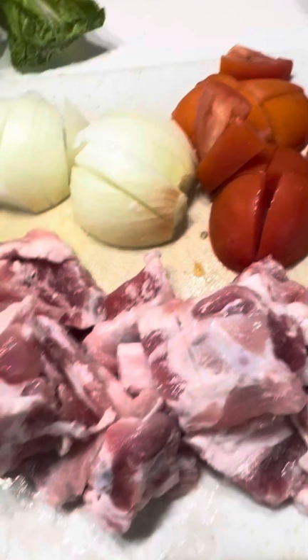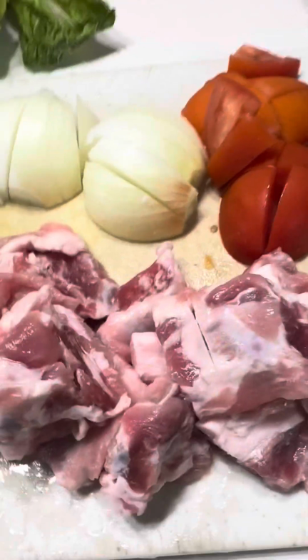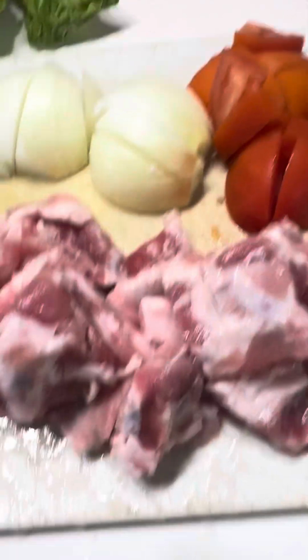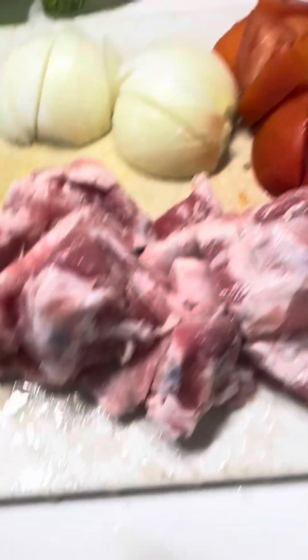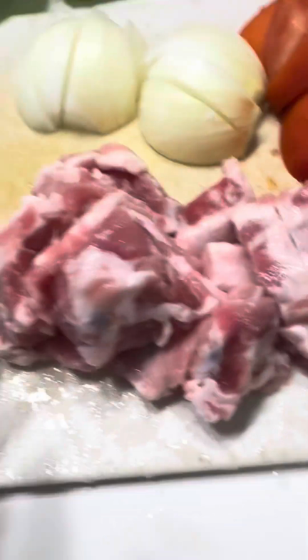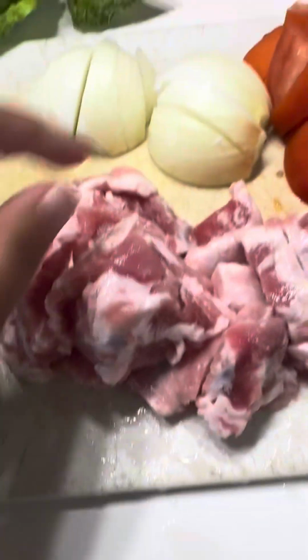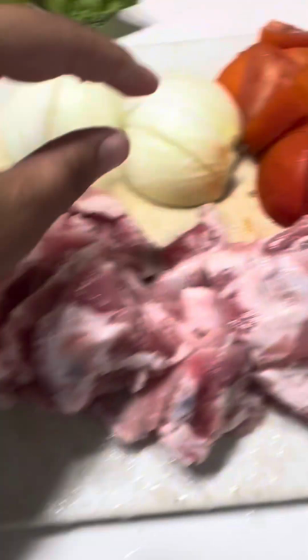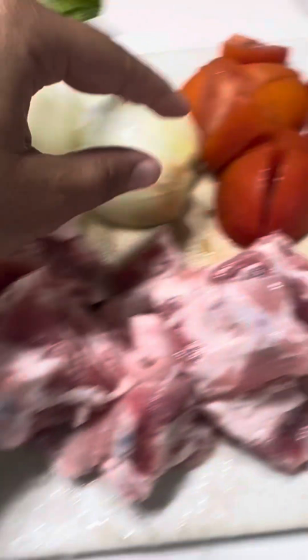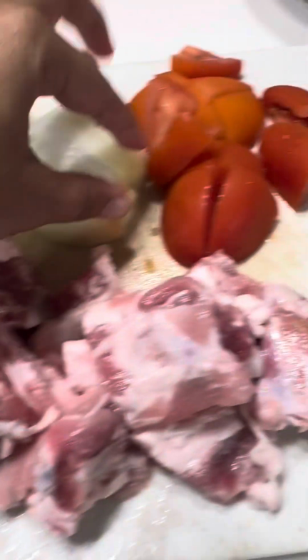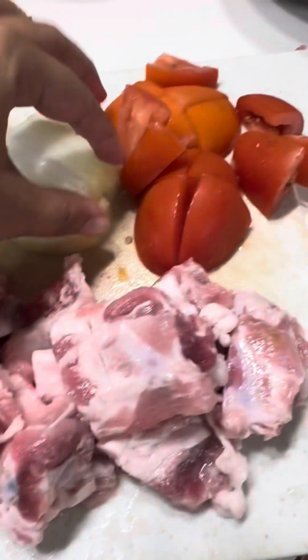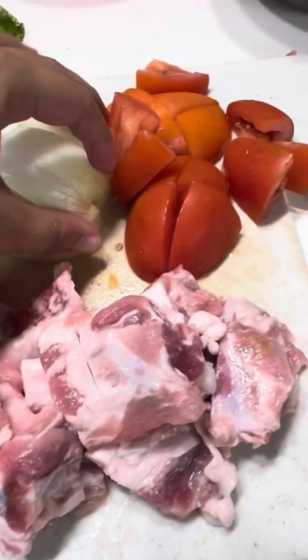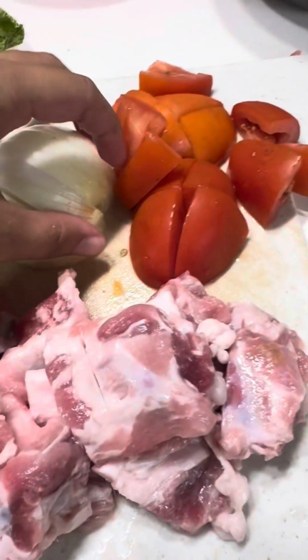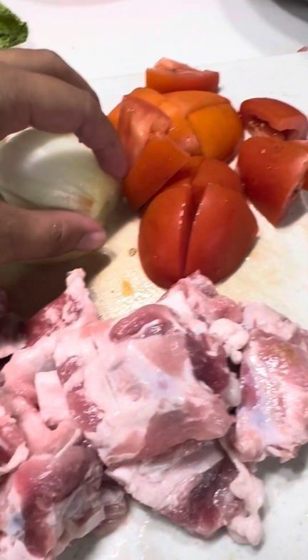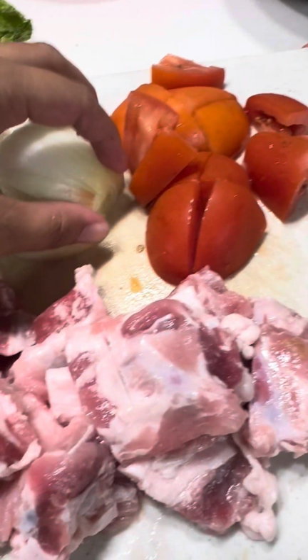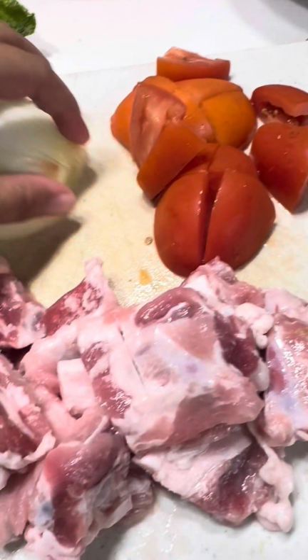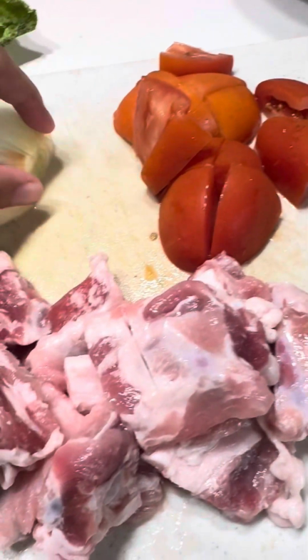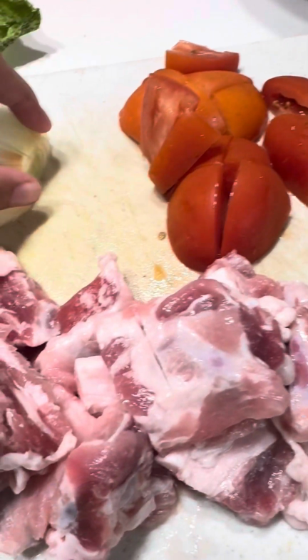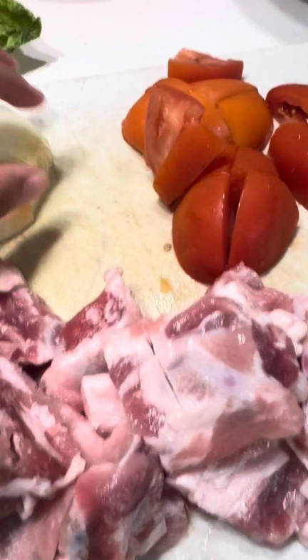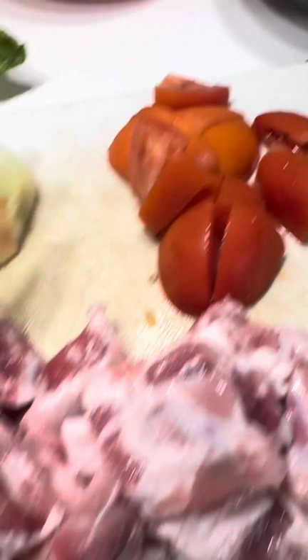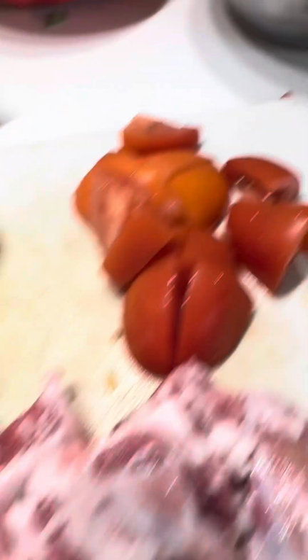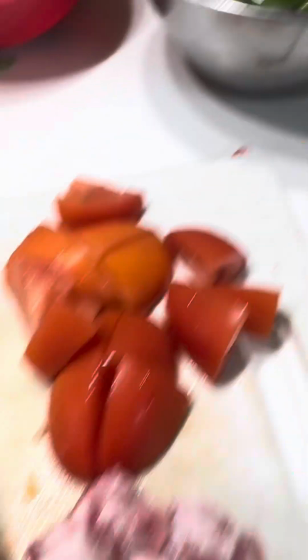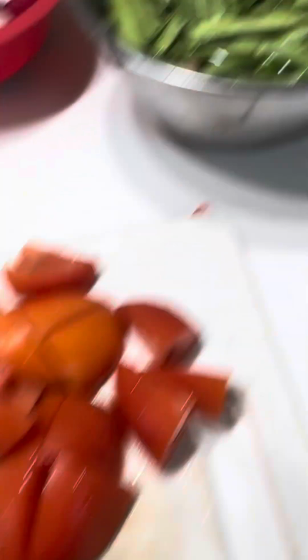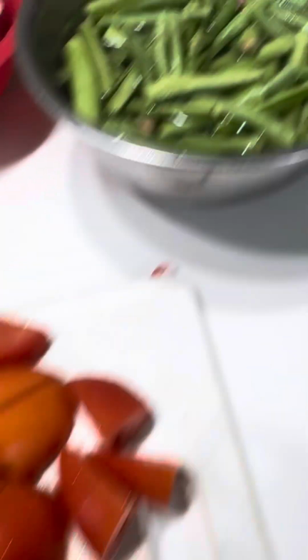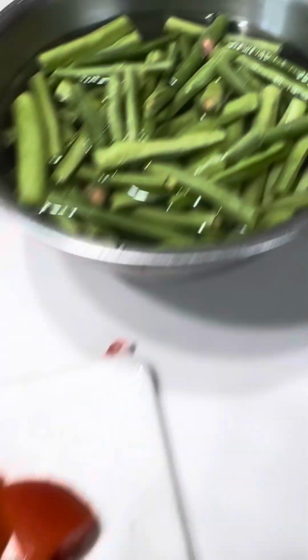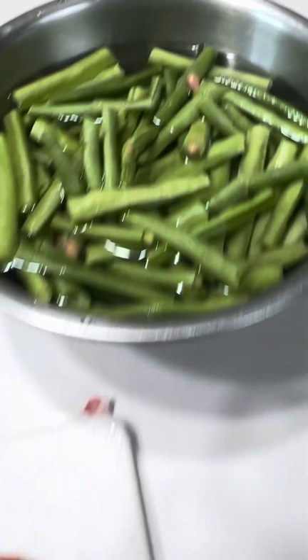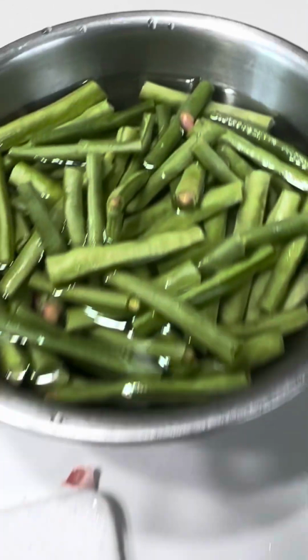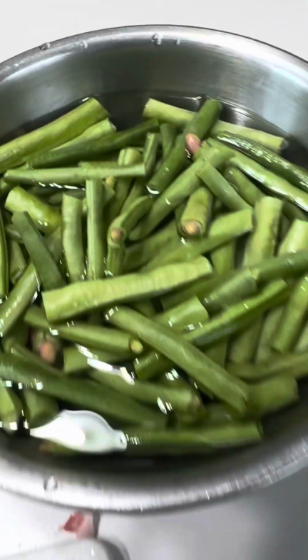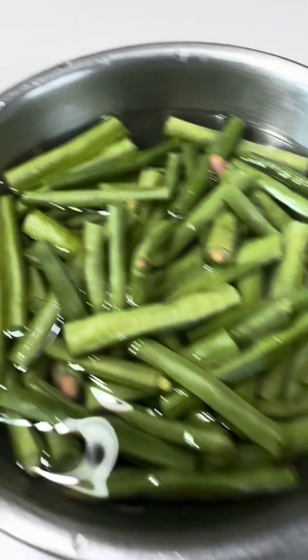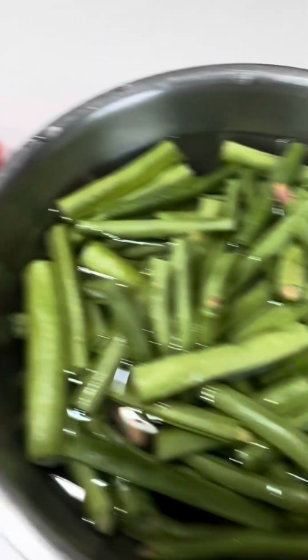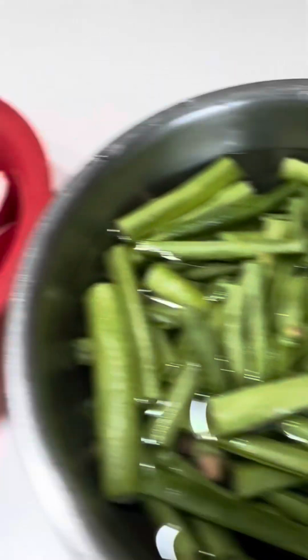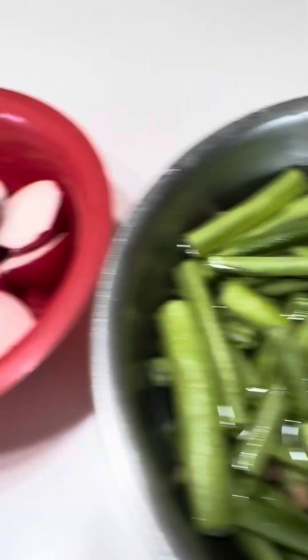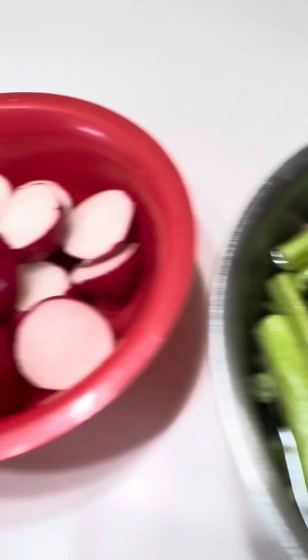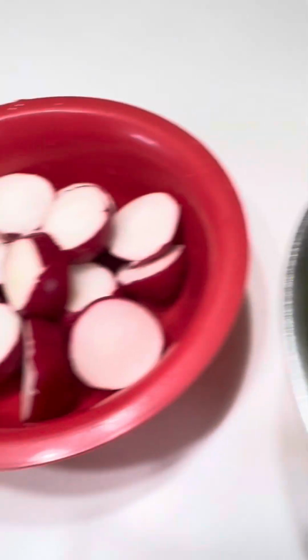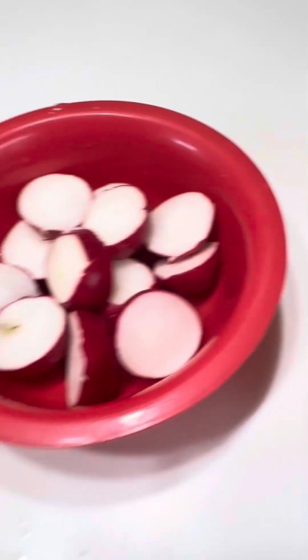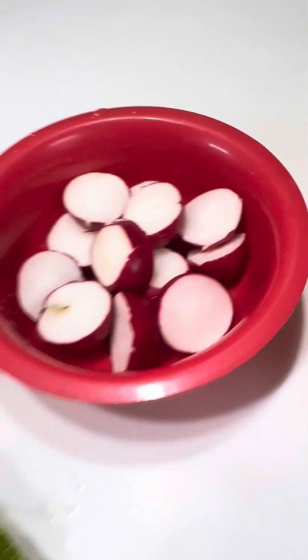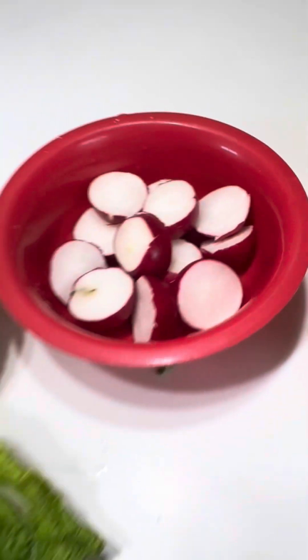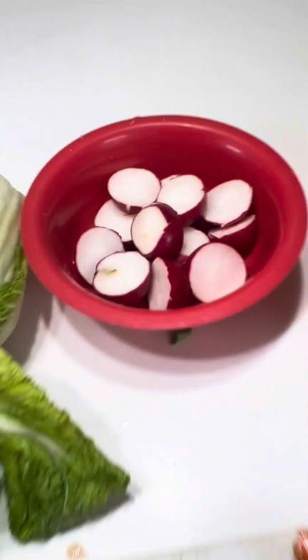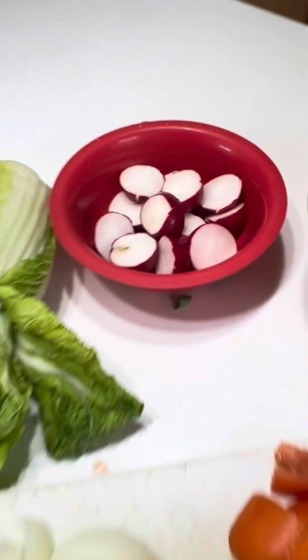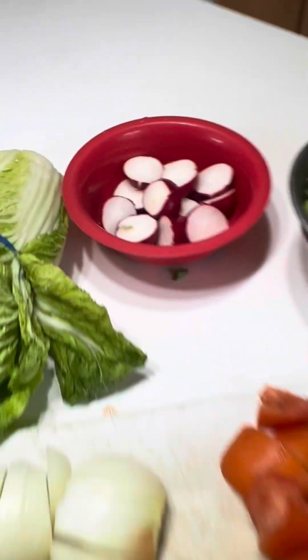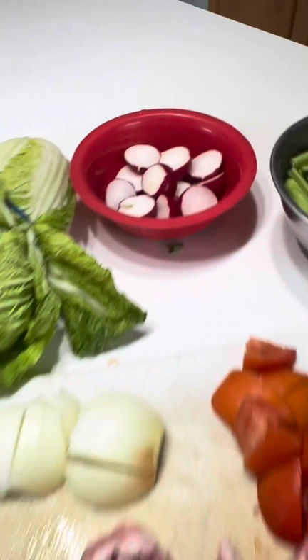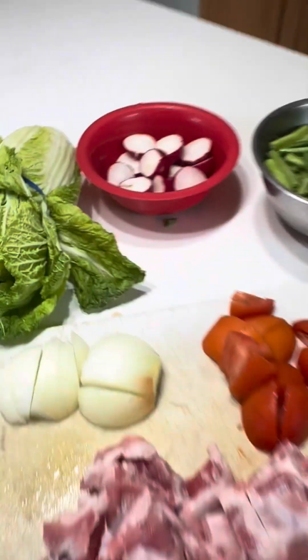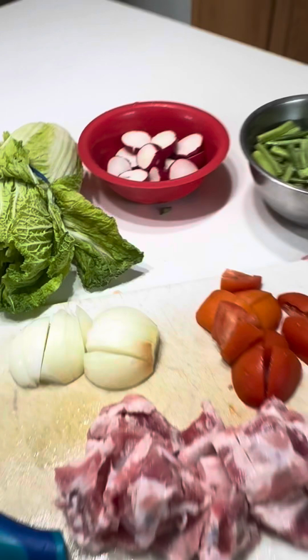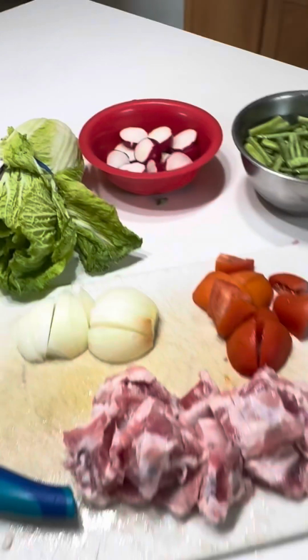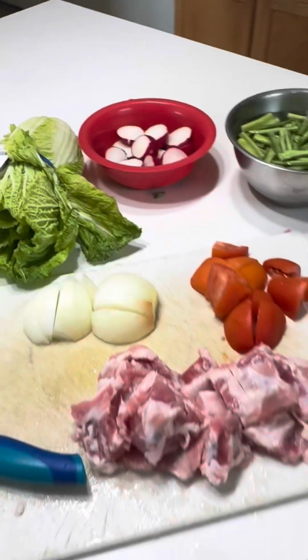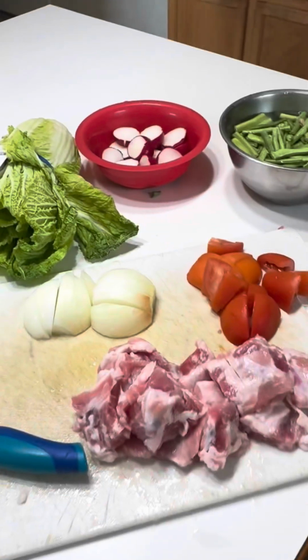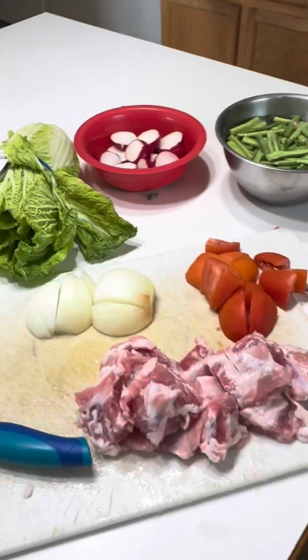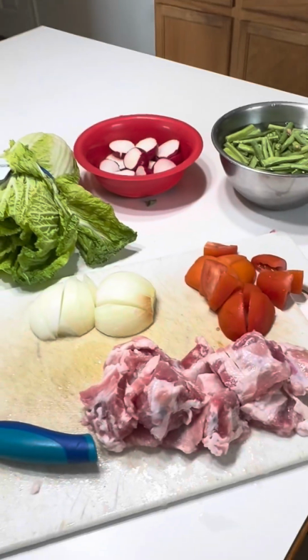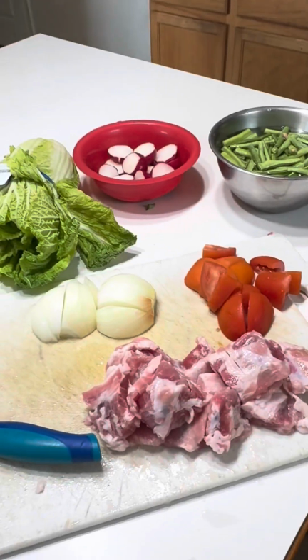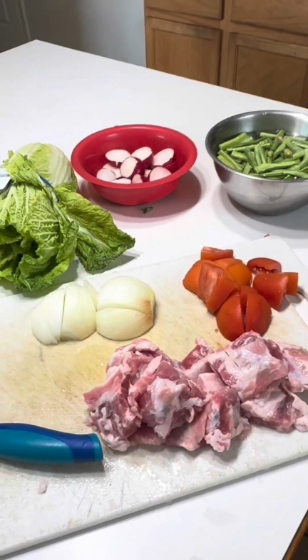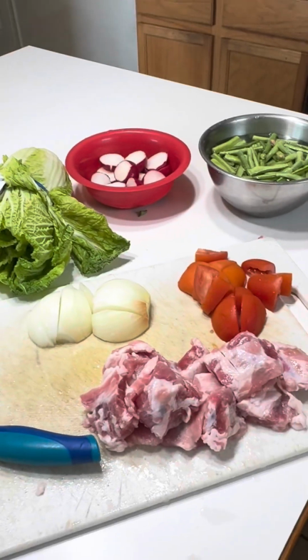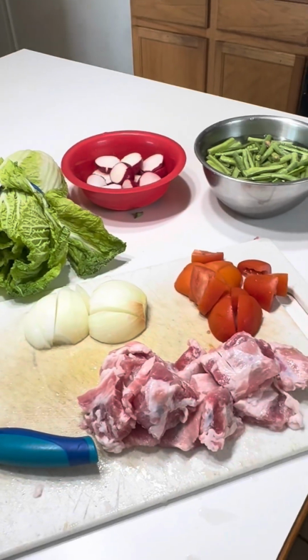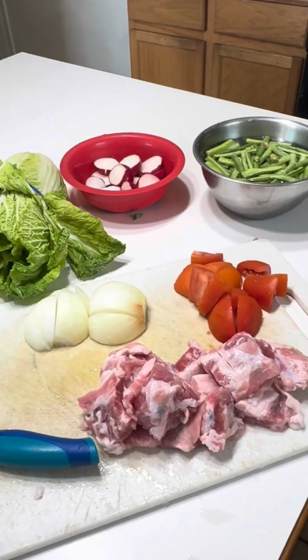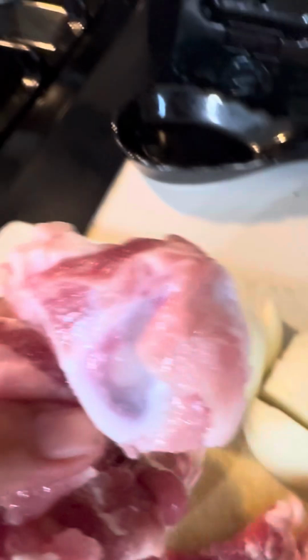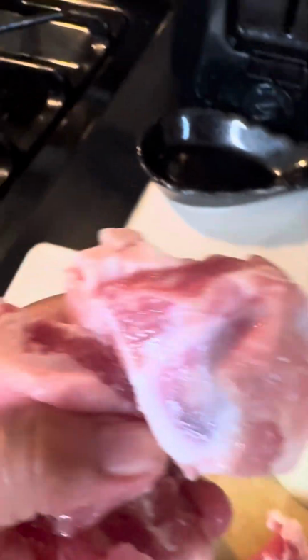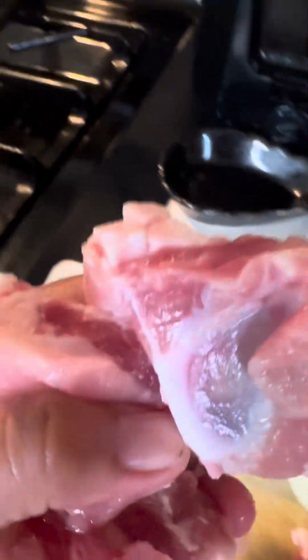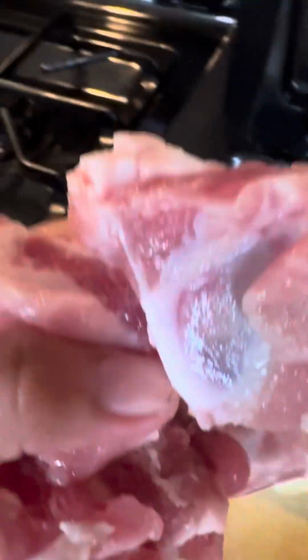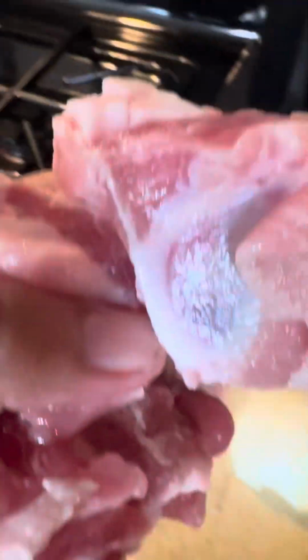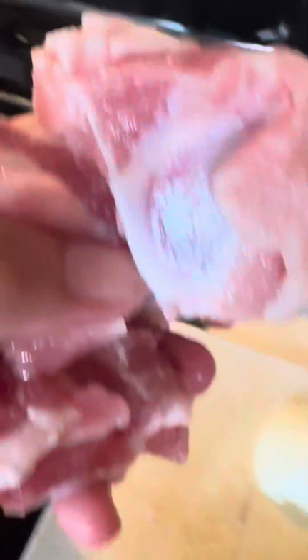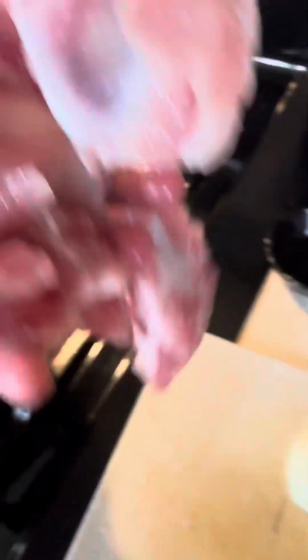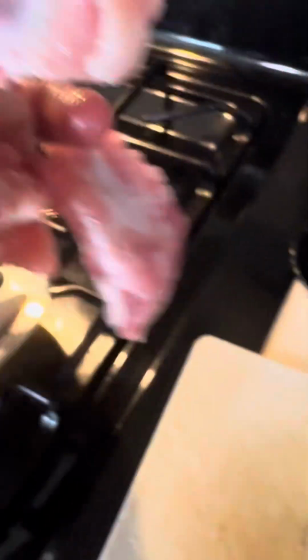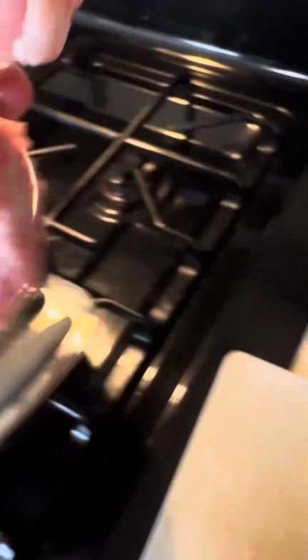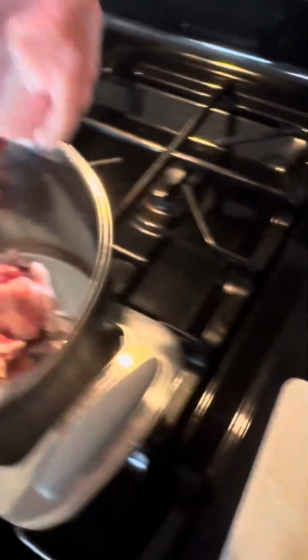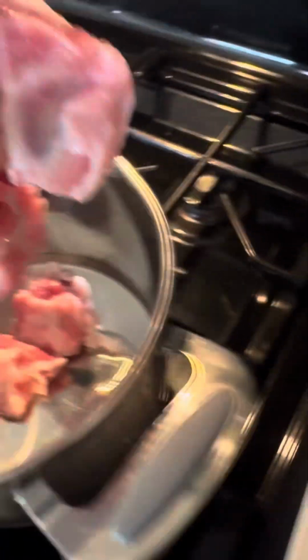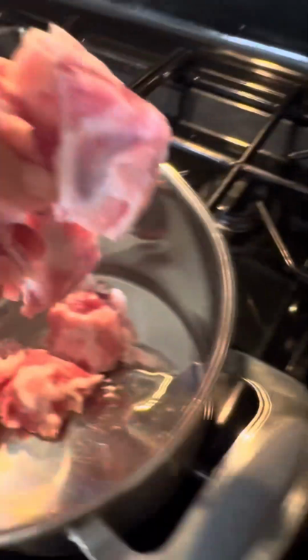Let's cook sinigang, guys! Radish — ta-da! Let's start cooking.